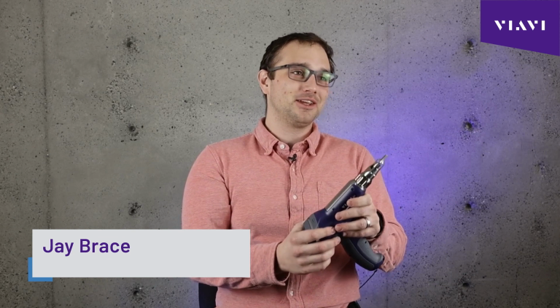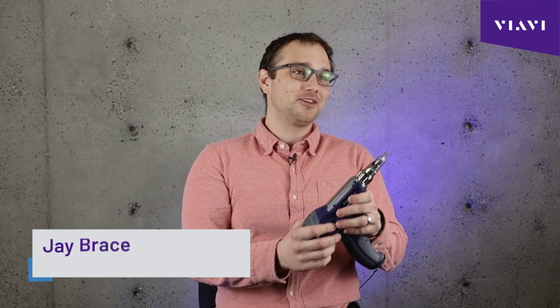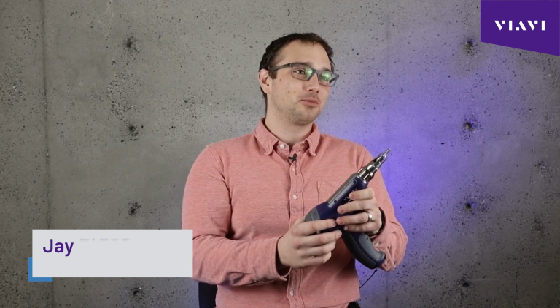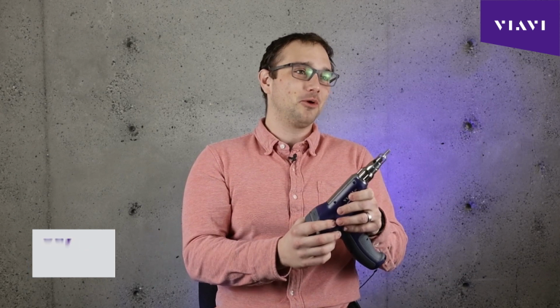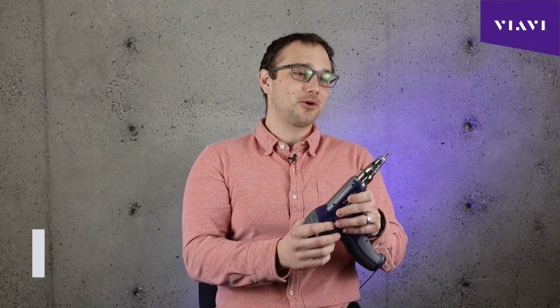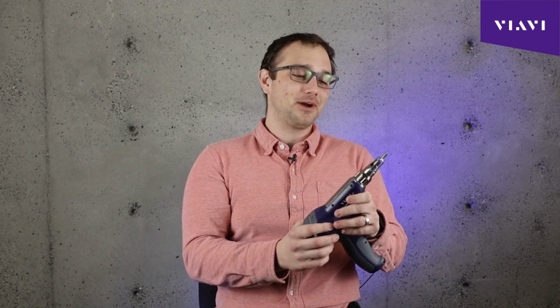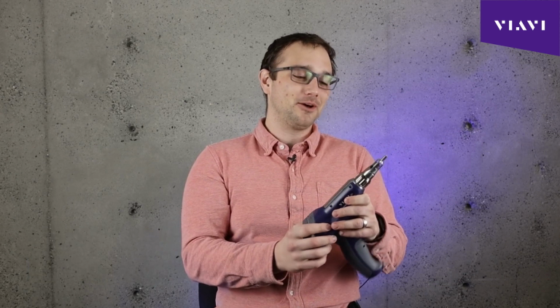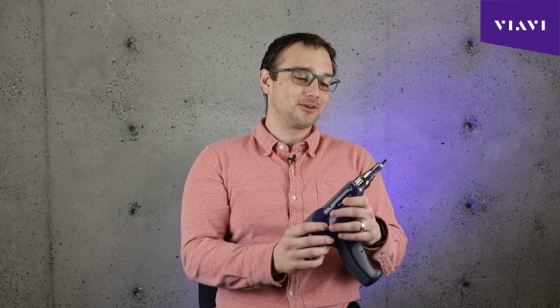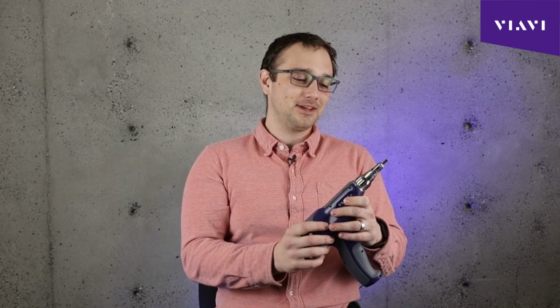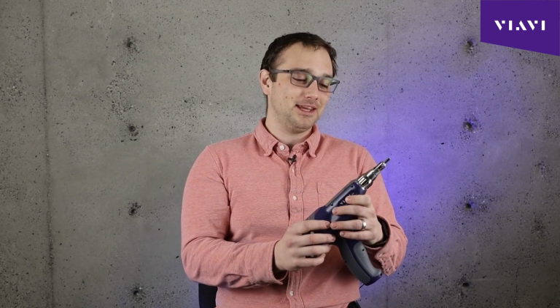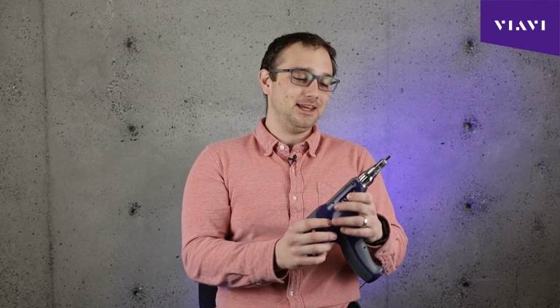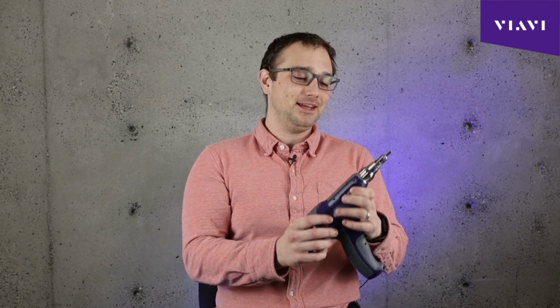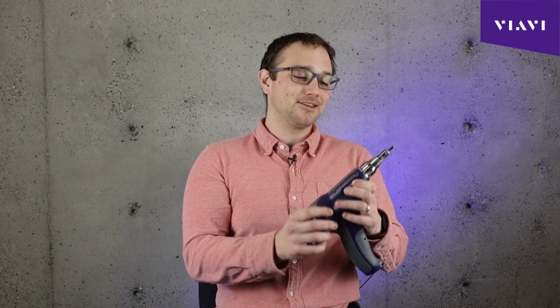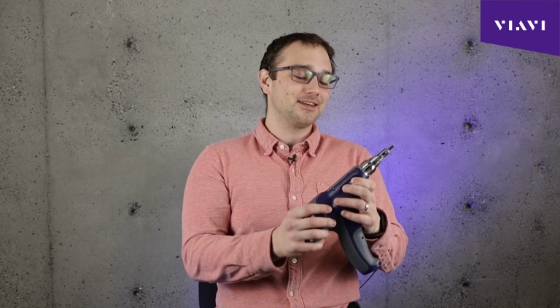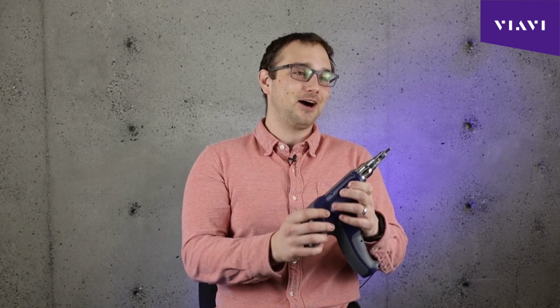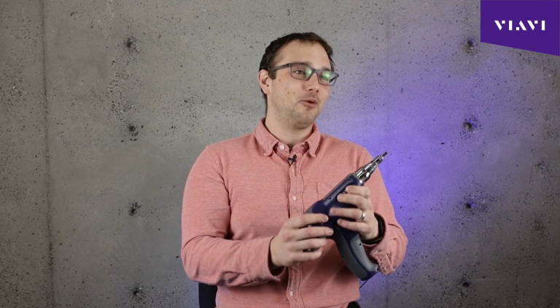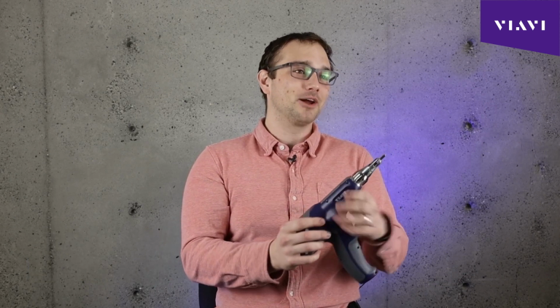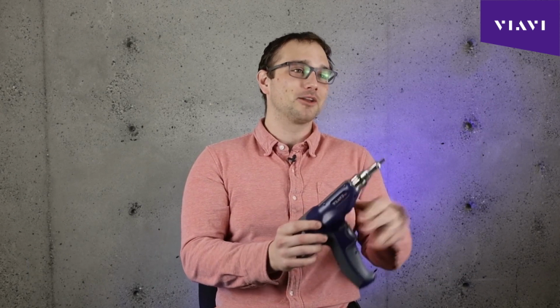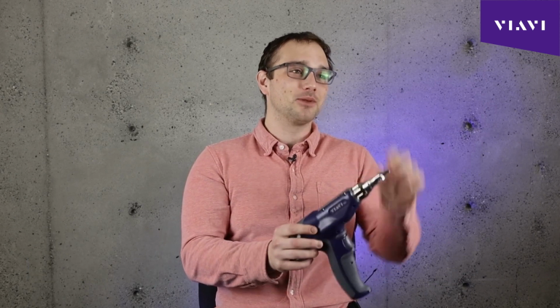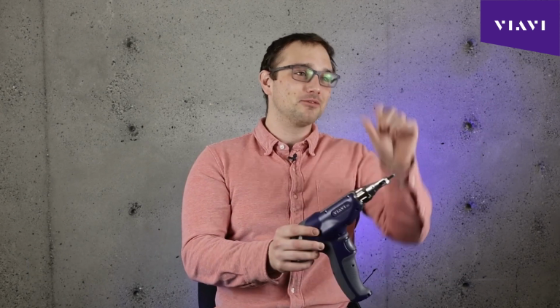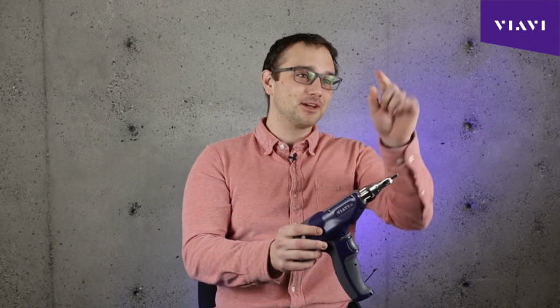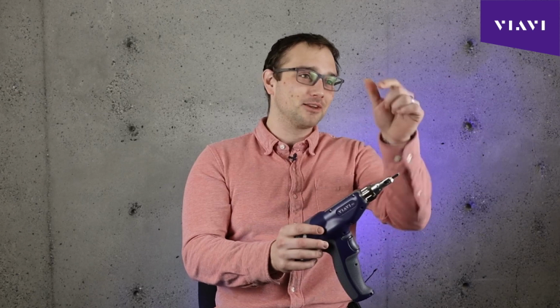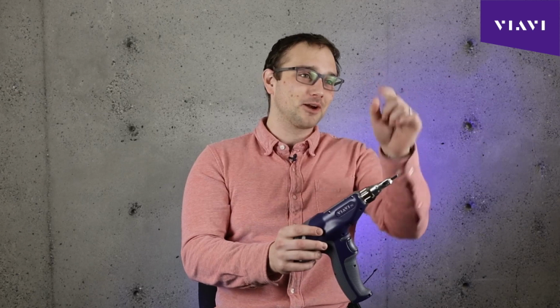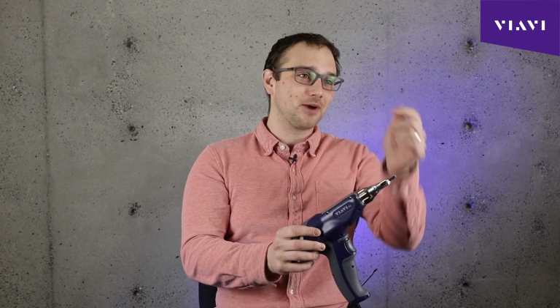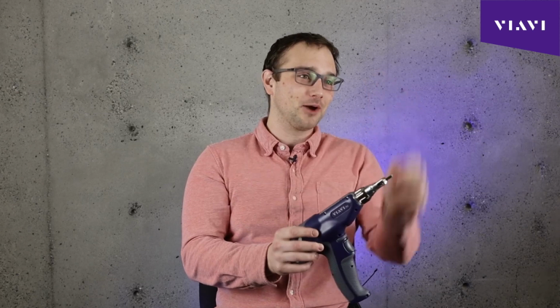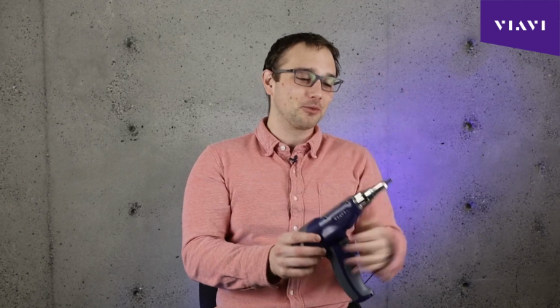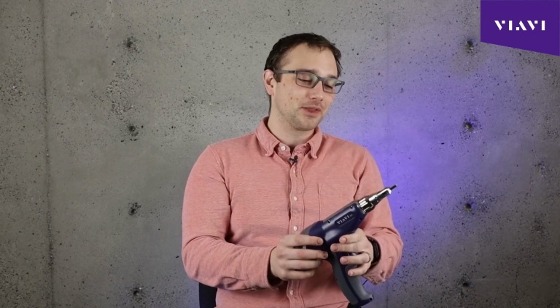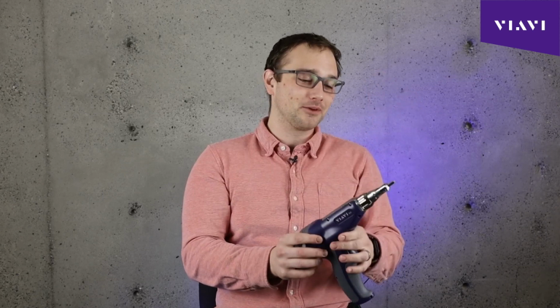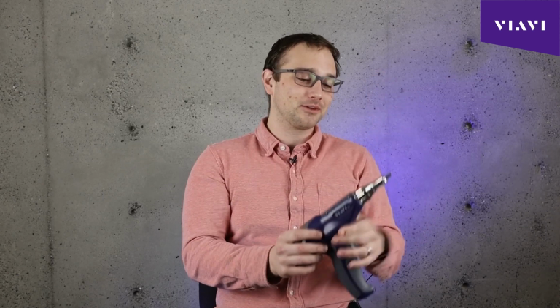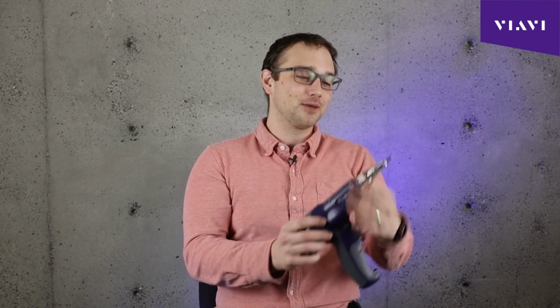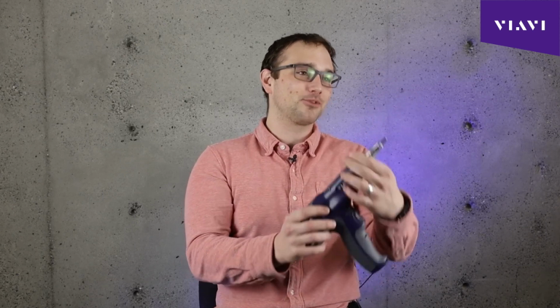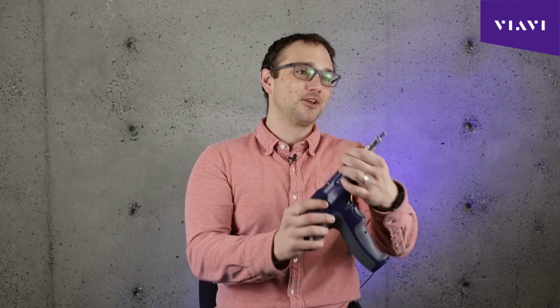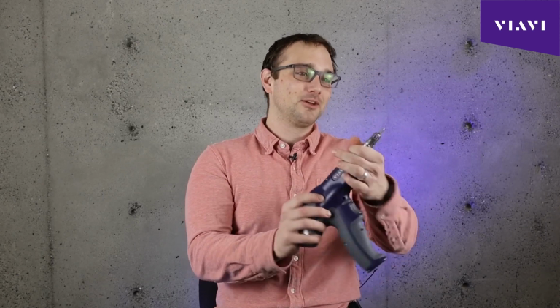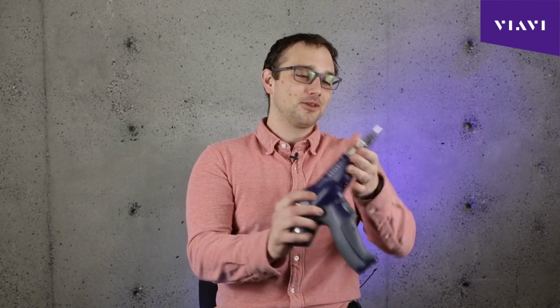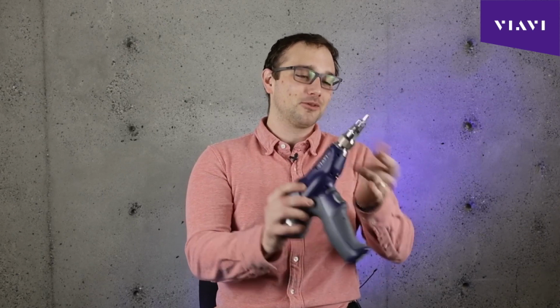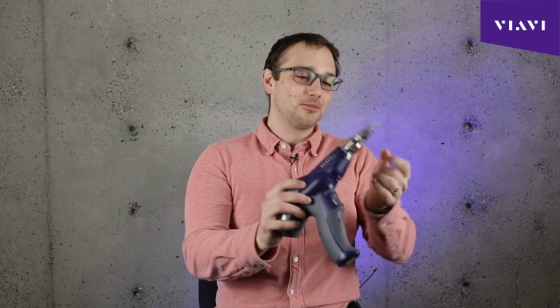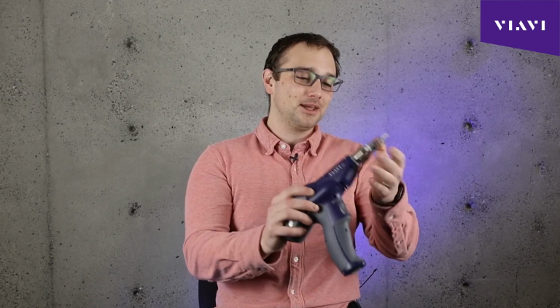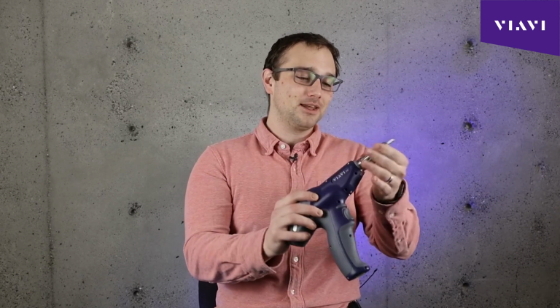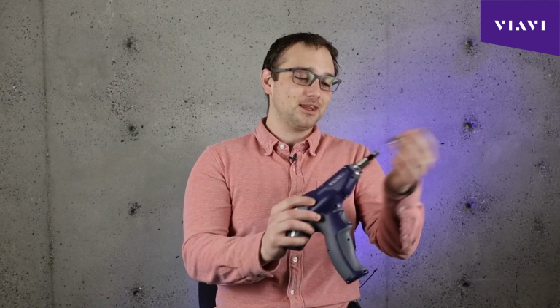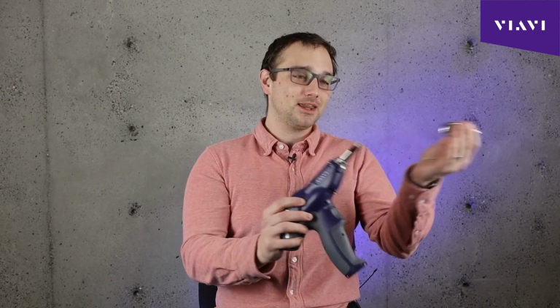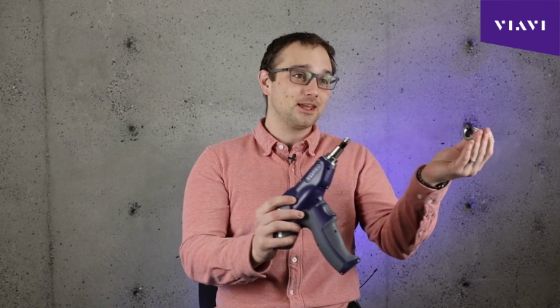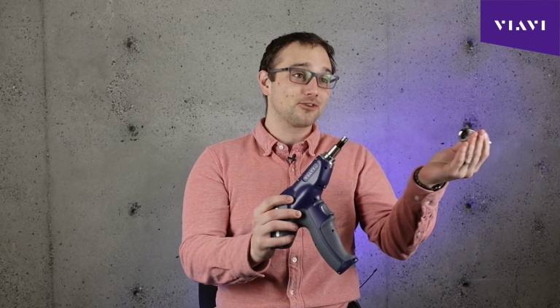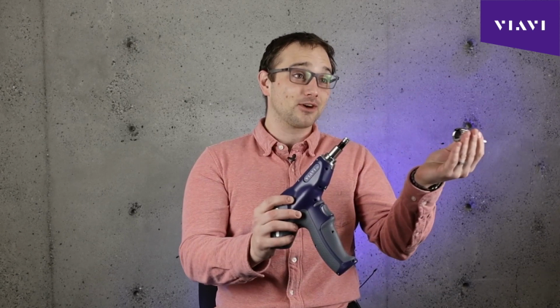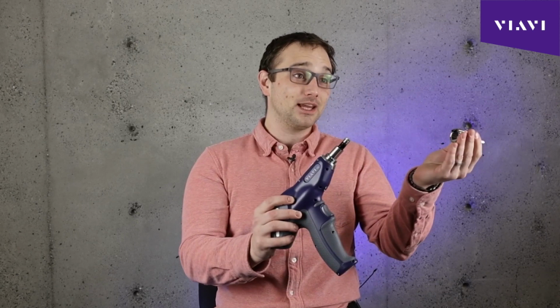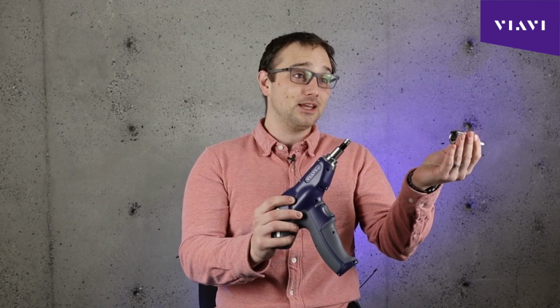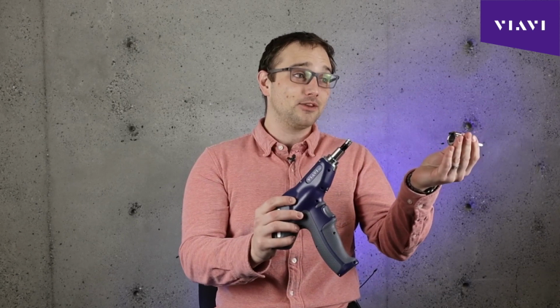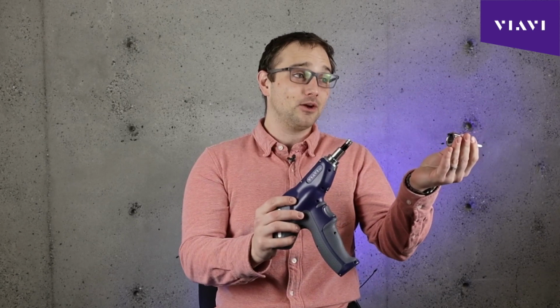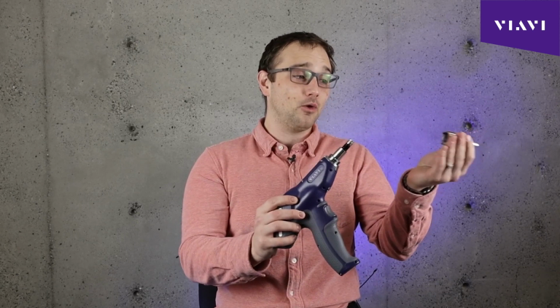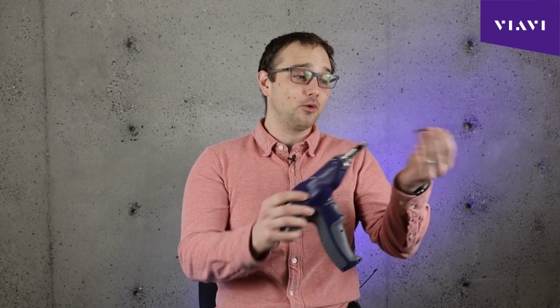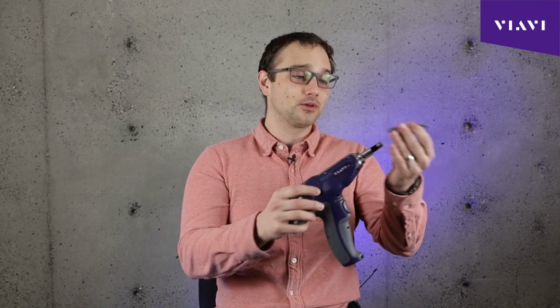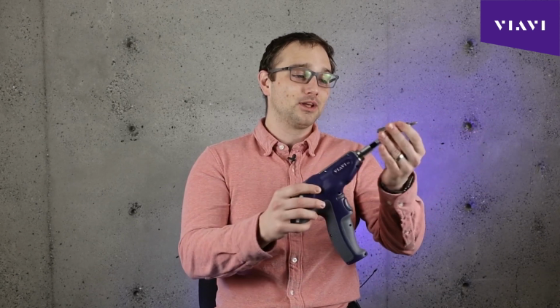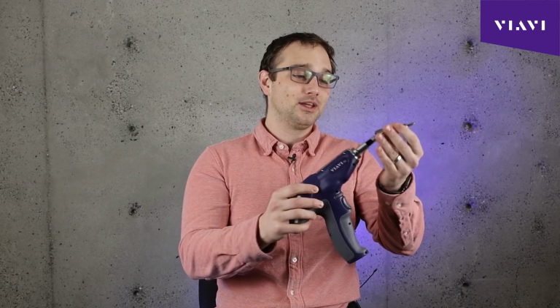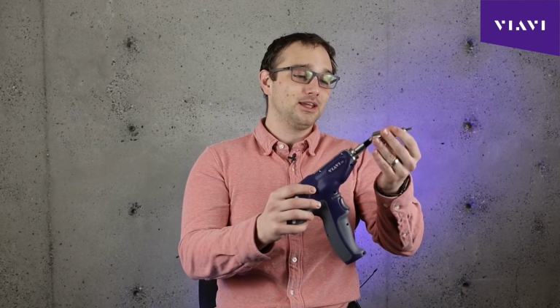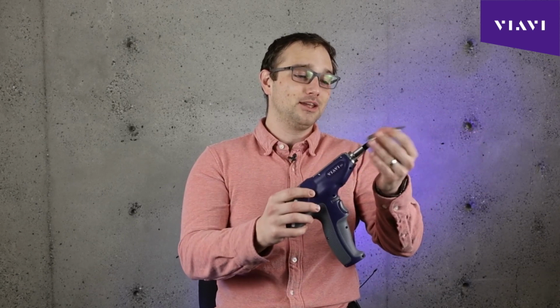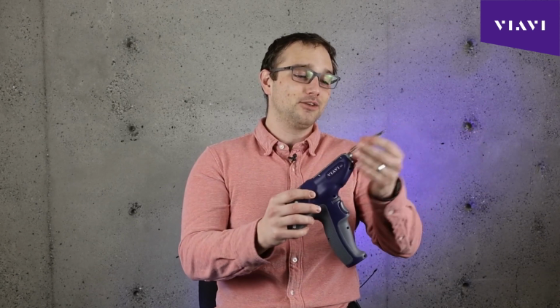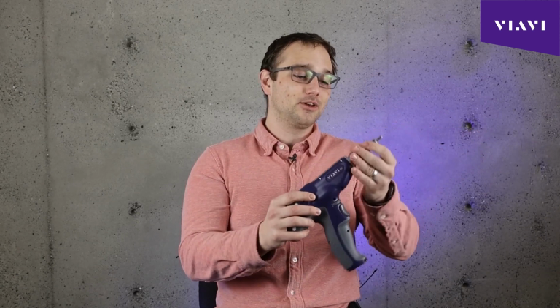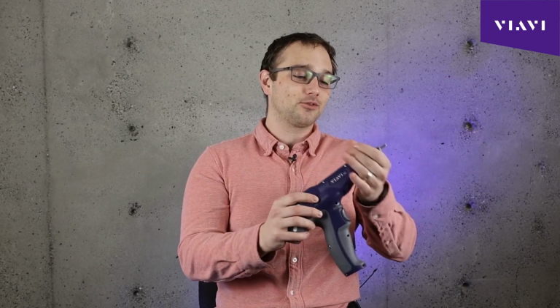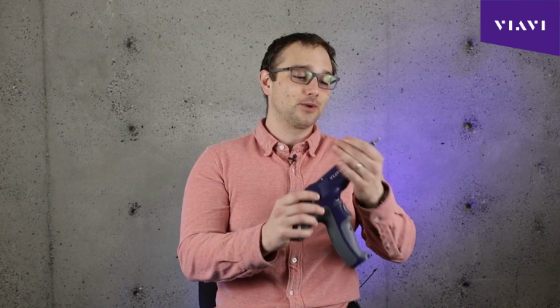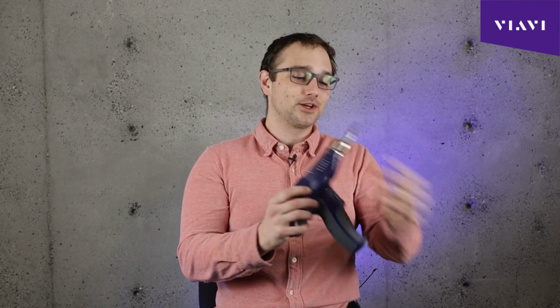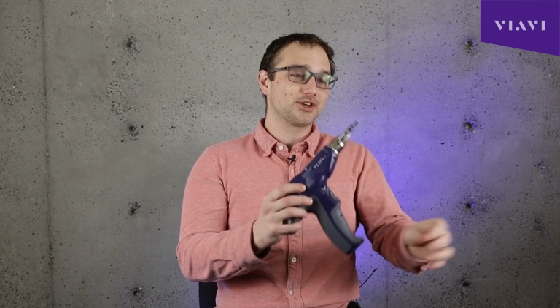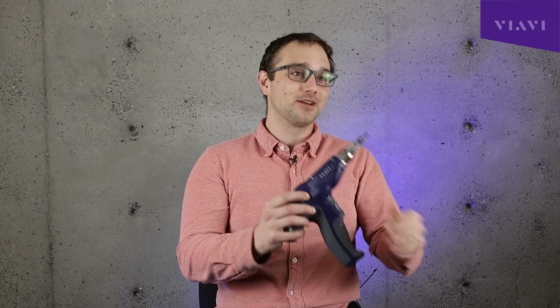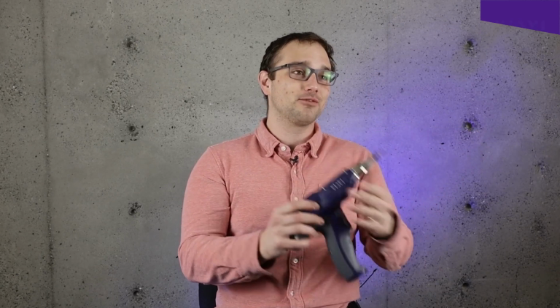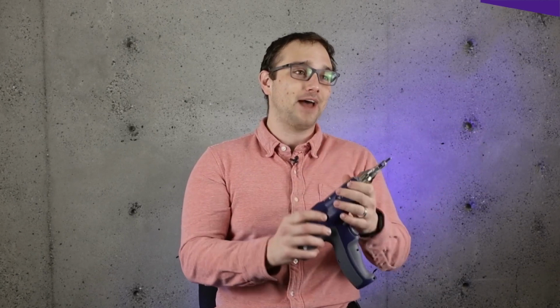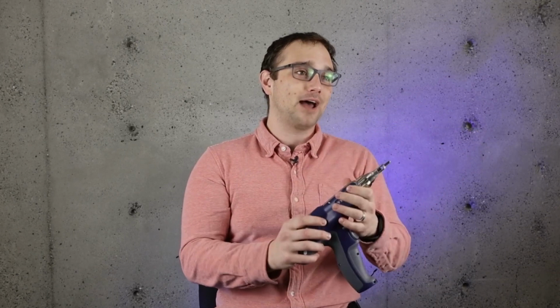He's wearing gloves, he's blown around, he does not want to be fiddling around with little tips. Big things are easy to hold, easy to switch, and fast.